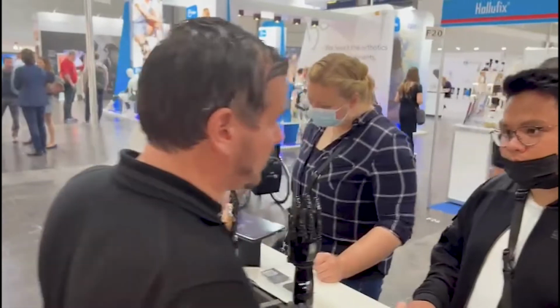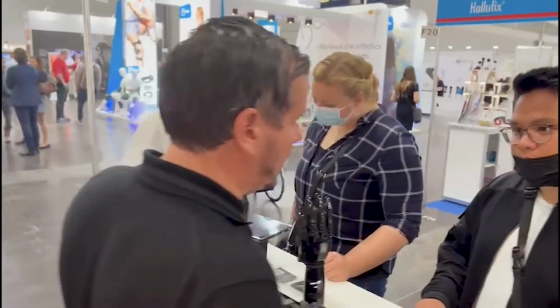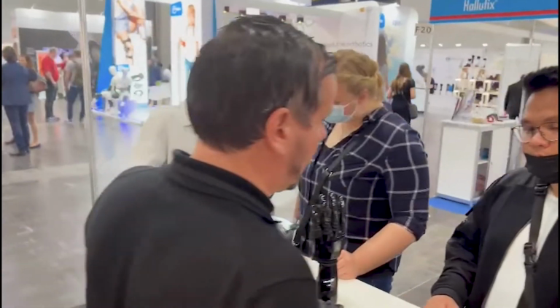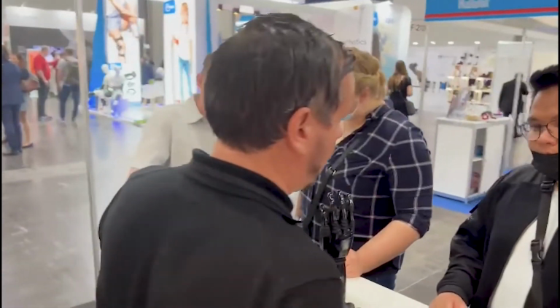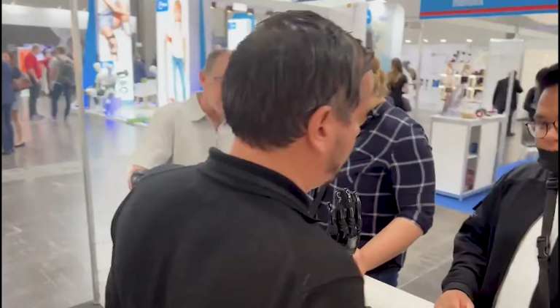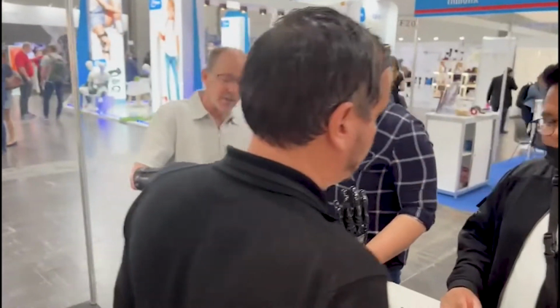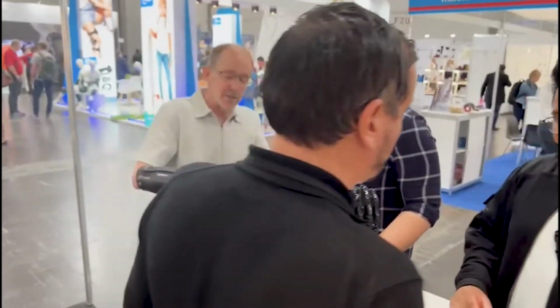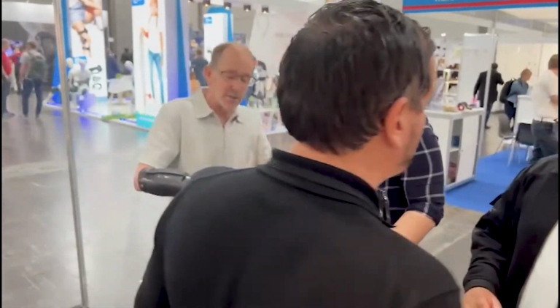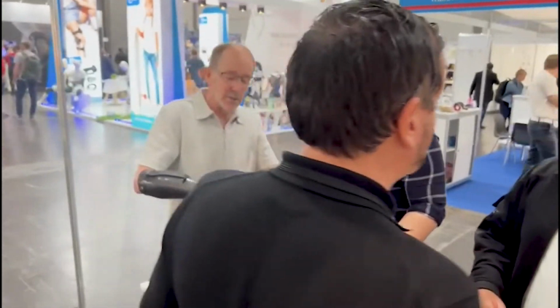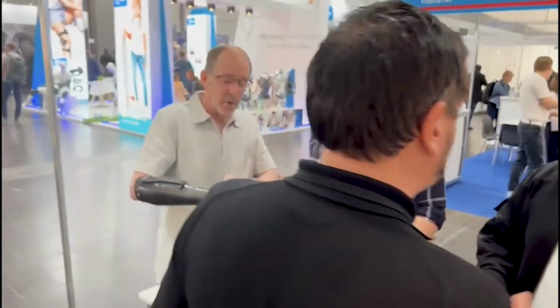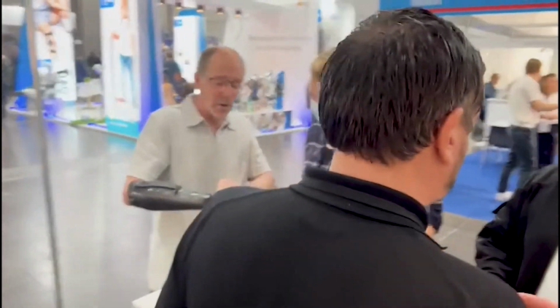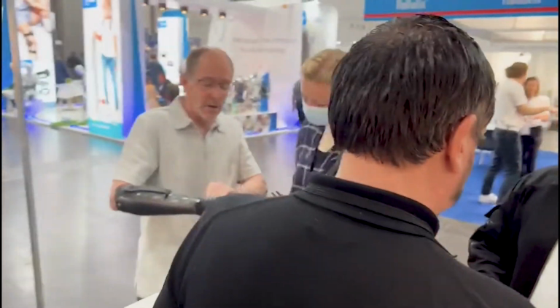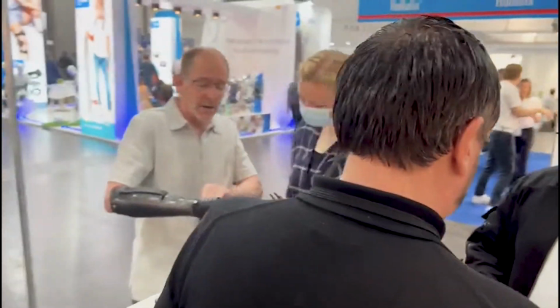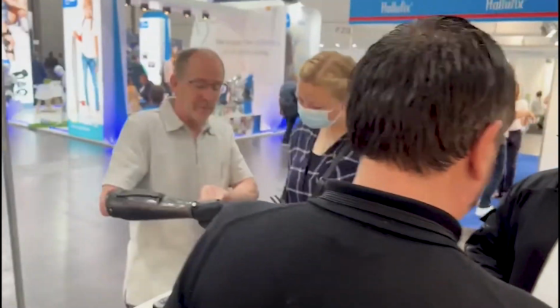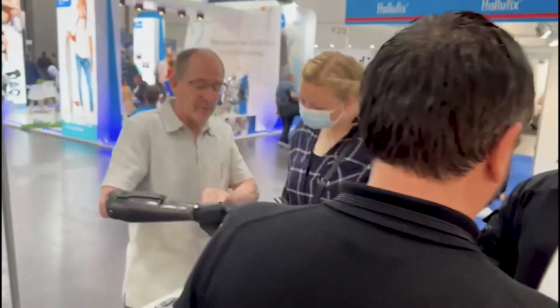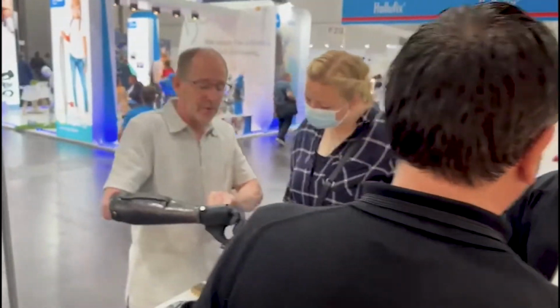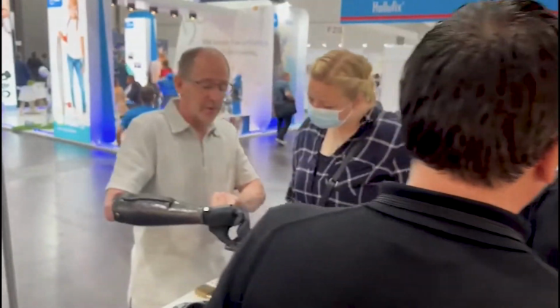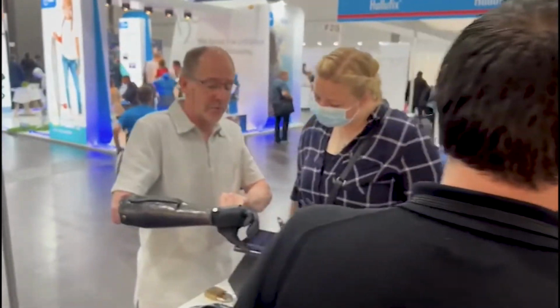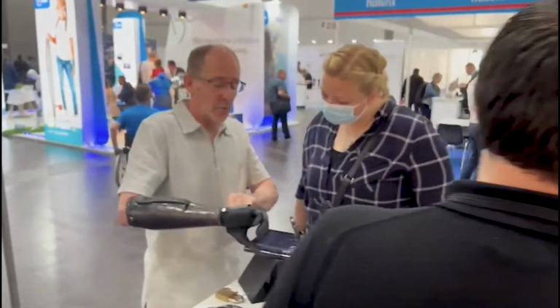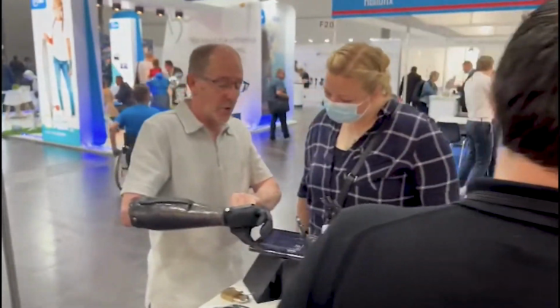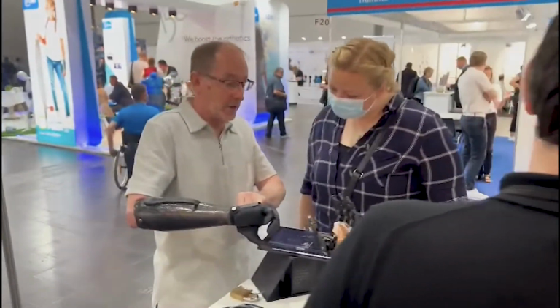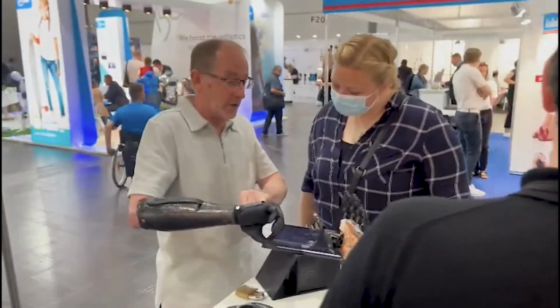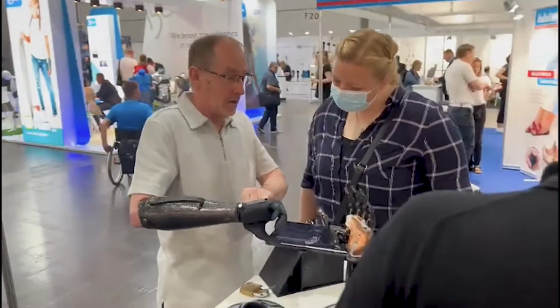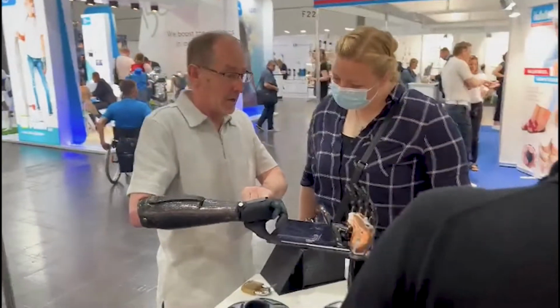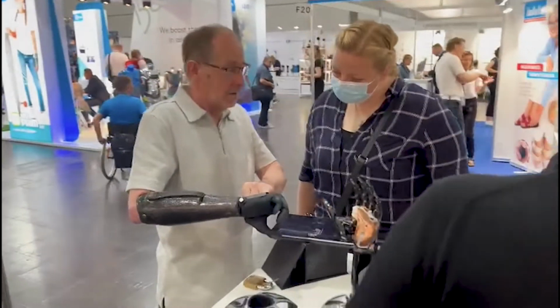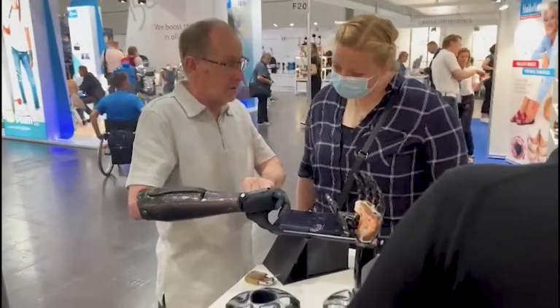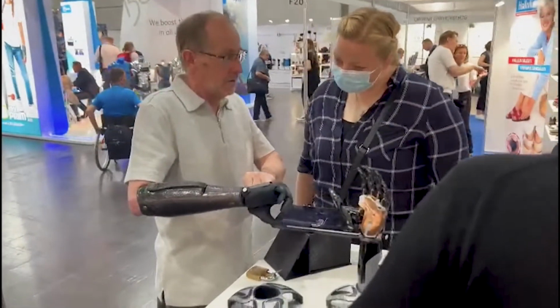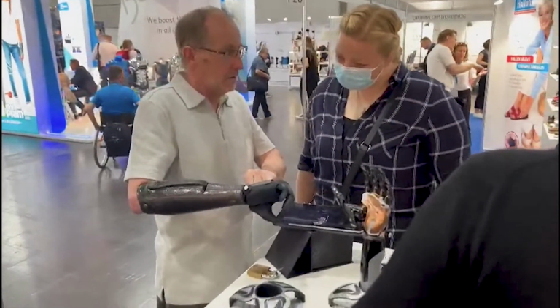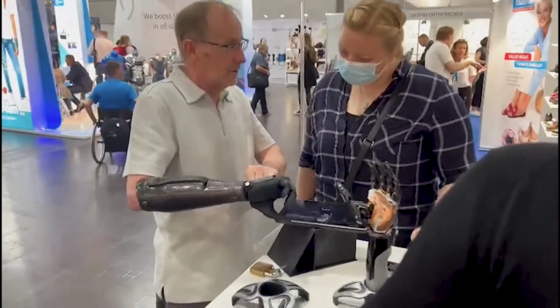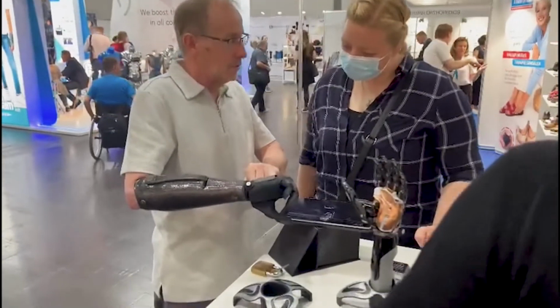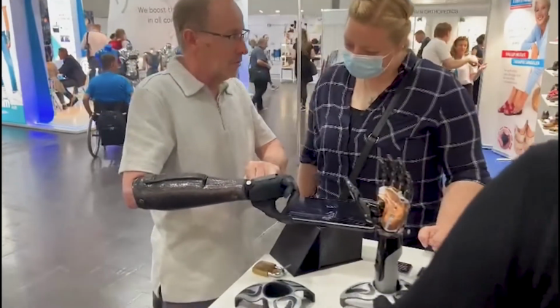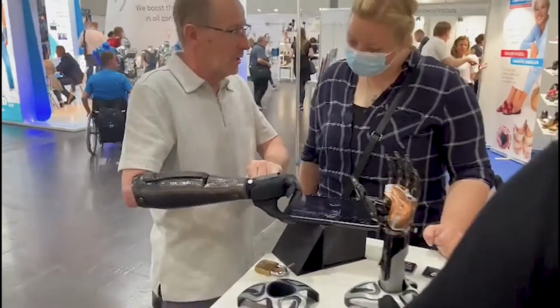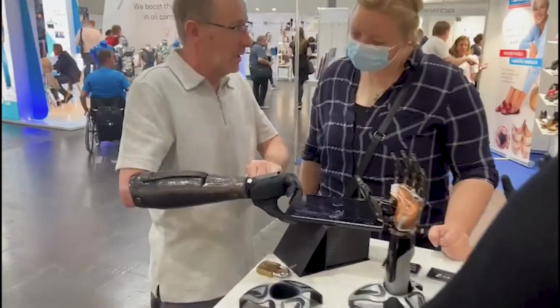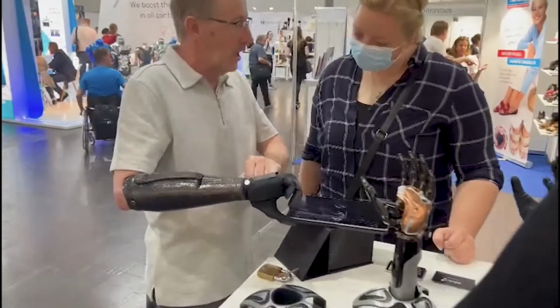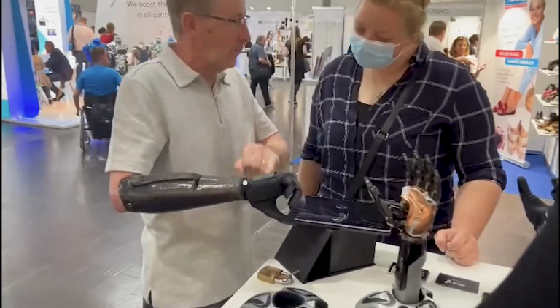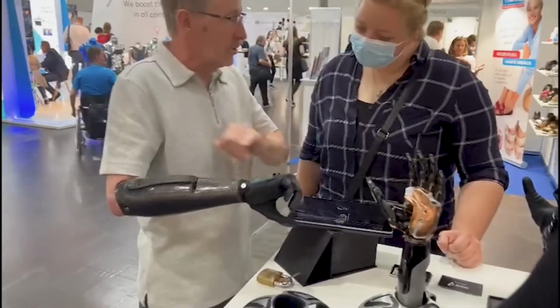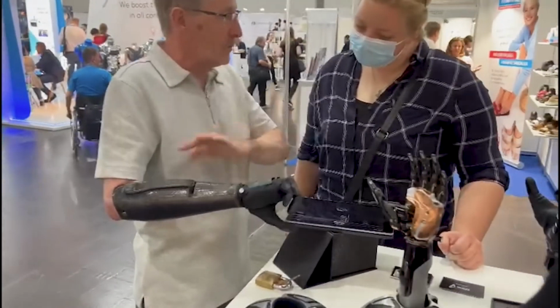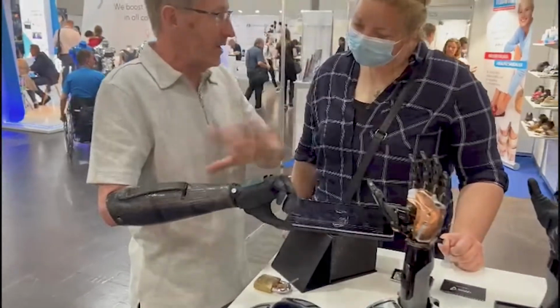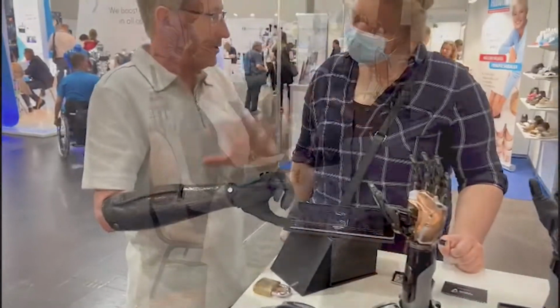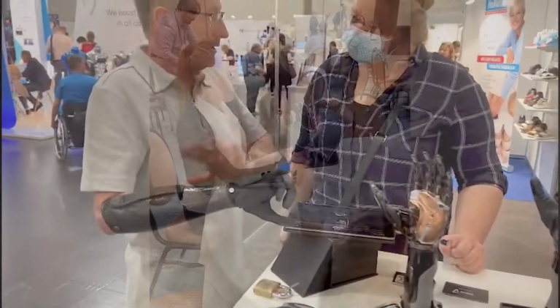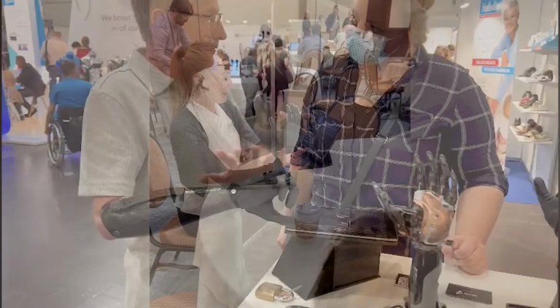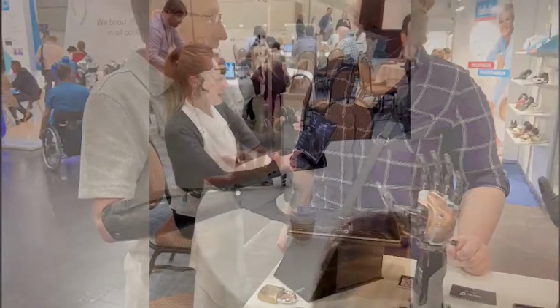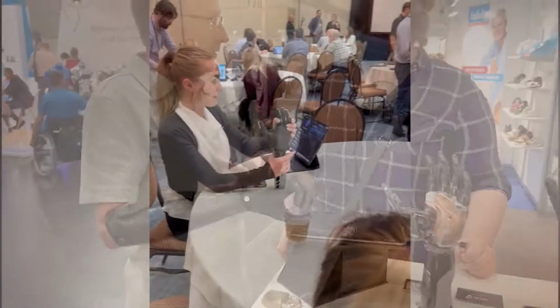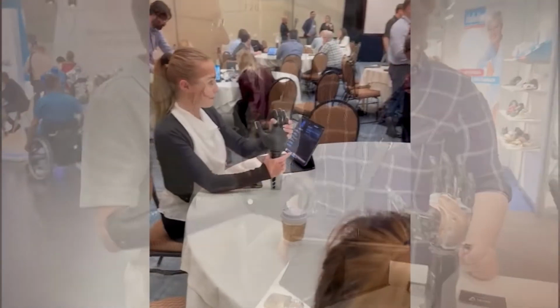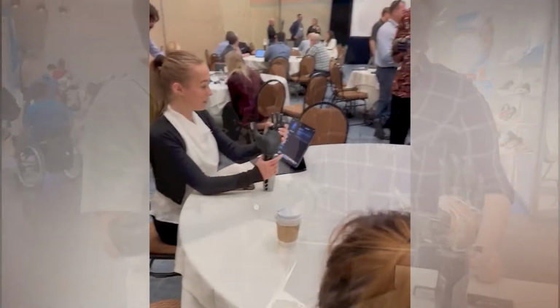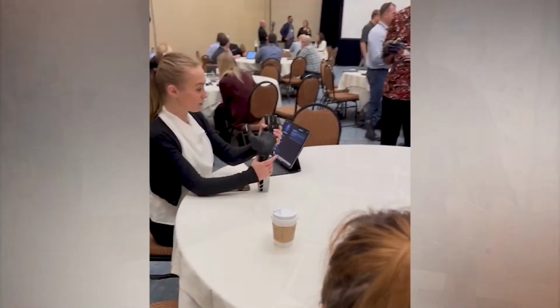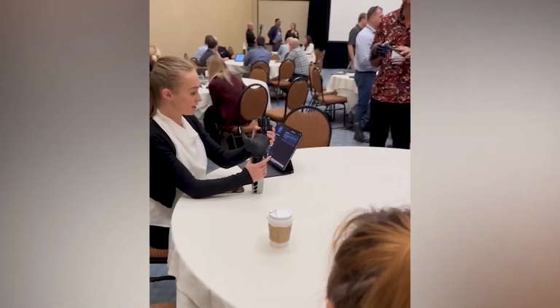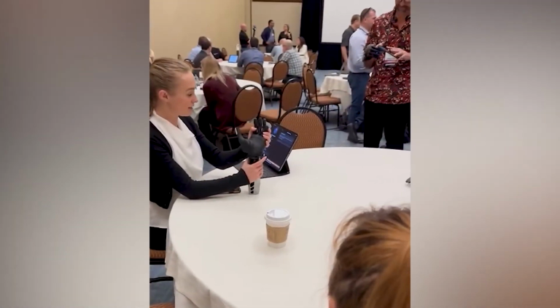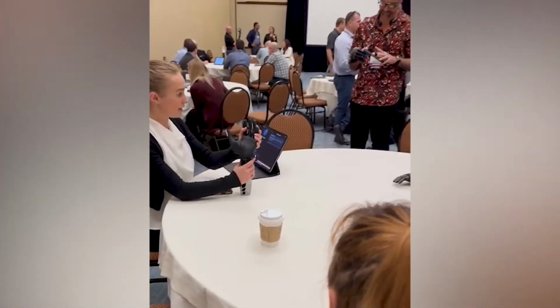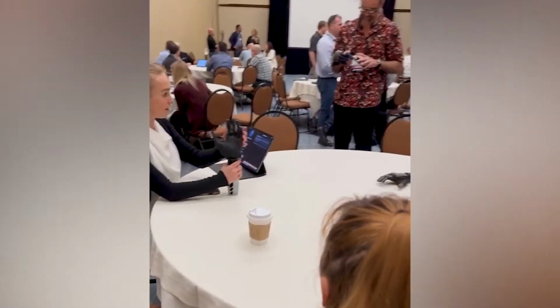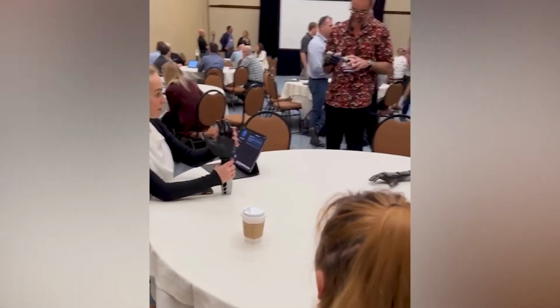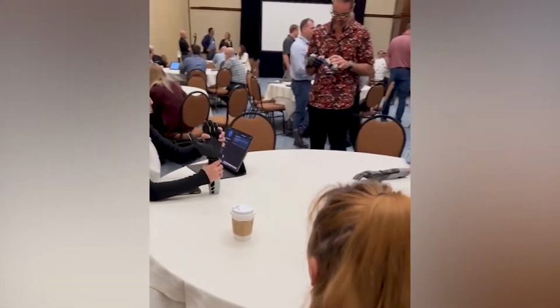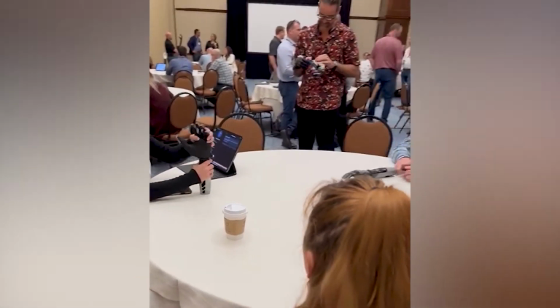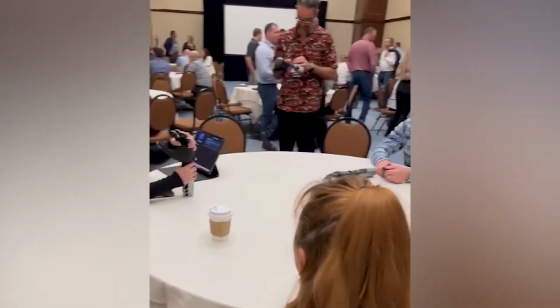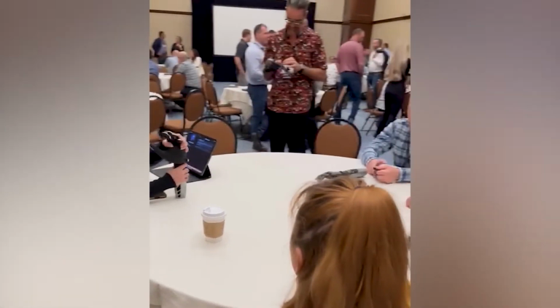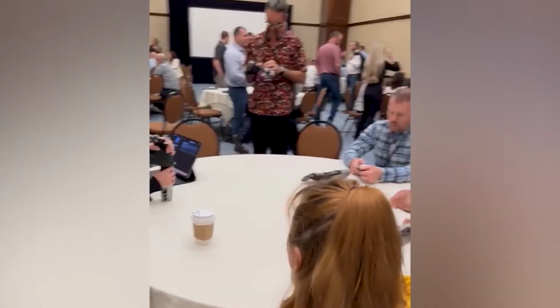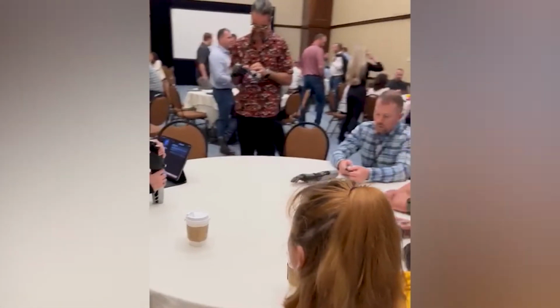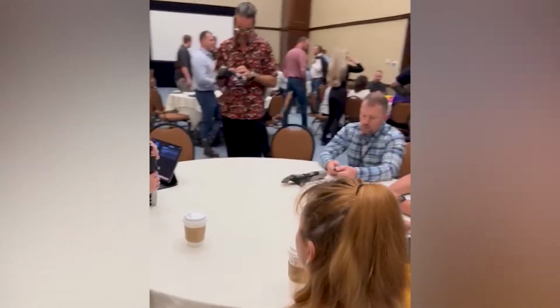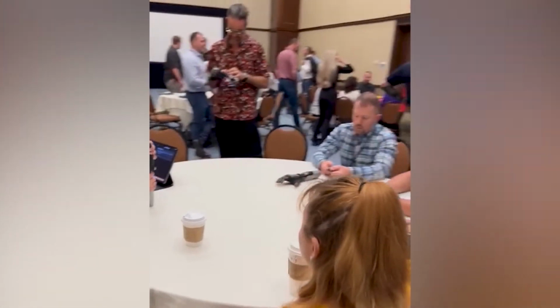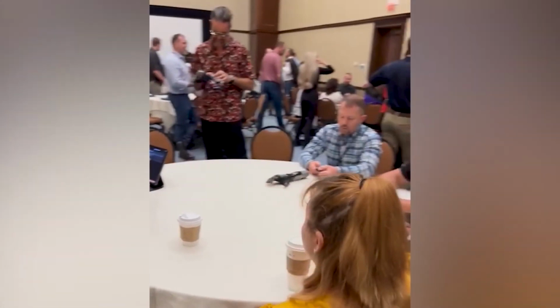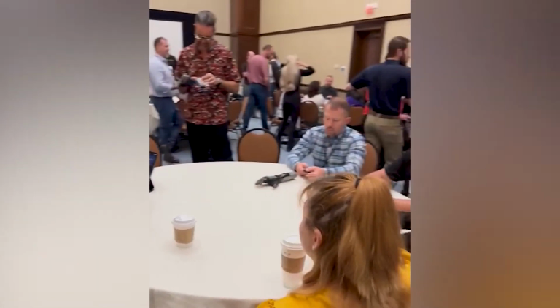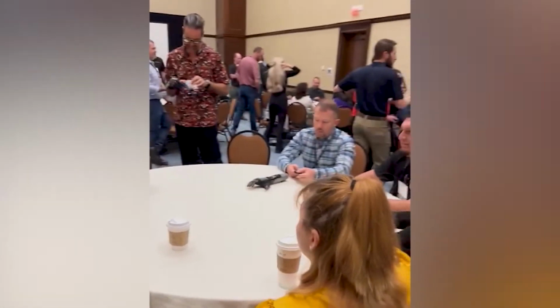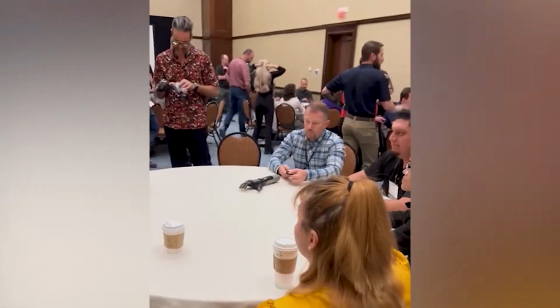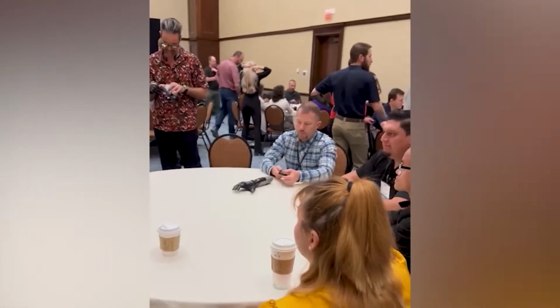As it stands, Covey has partnered with distributors across the world to deliver the hand to an ever-increasing number of prosthetic users.